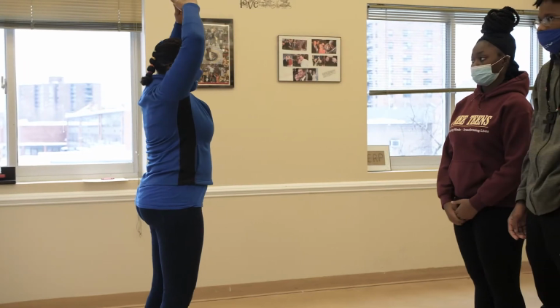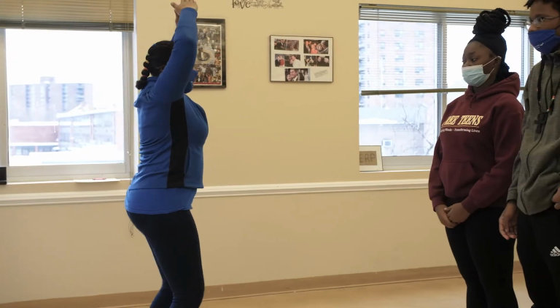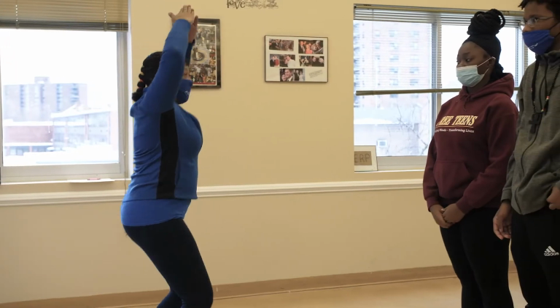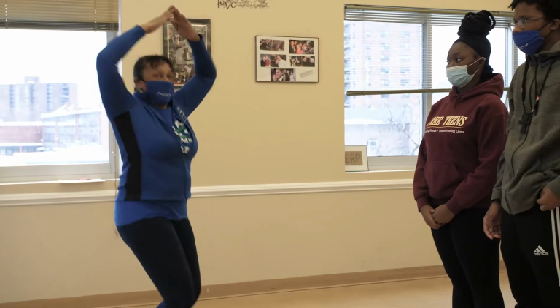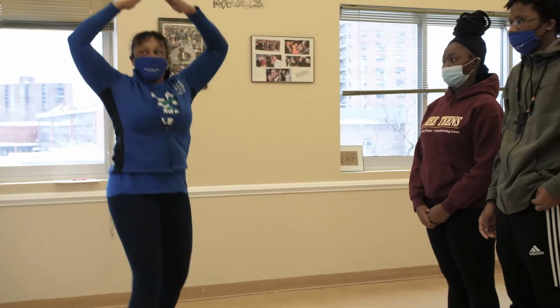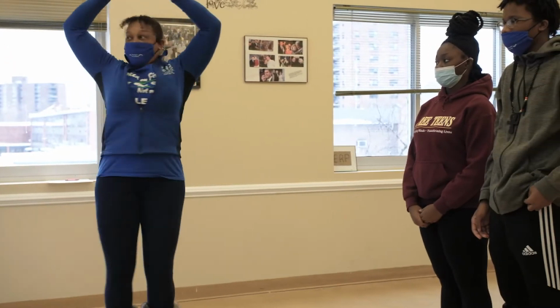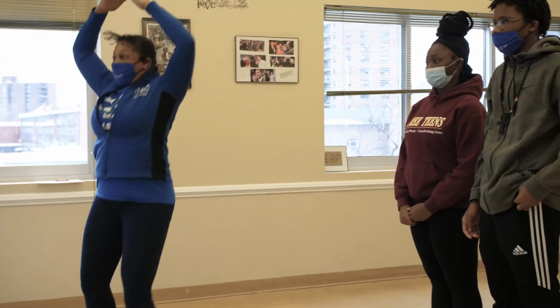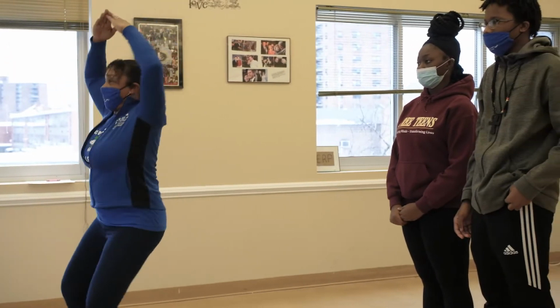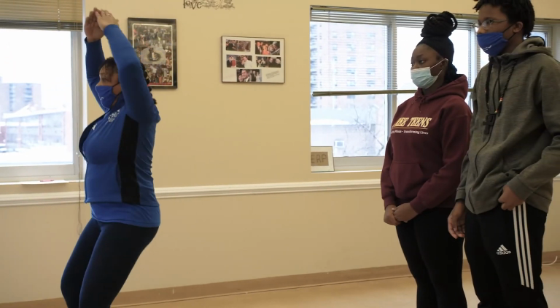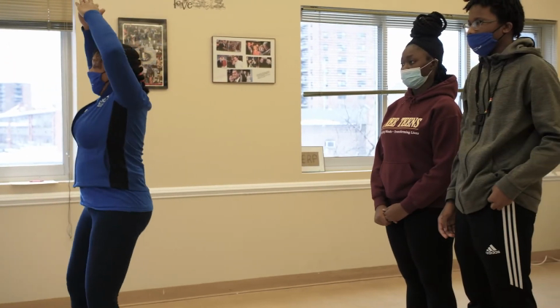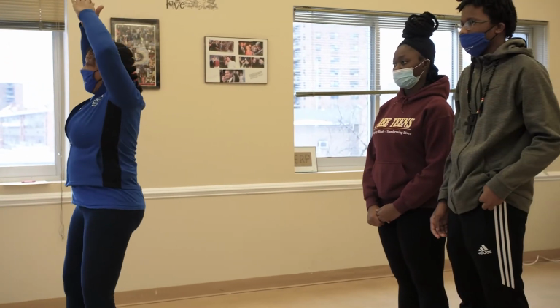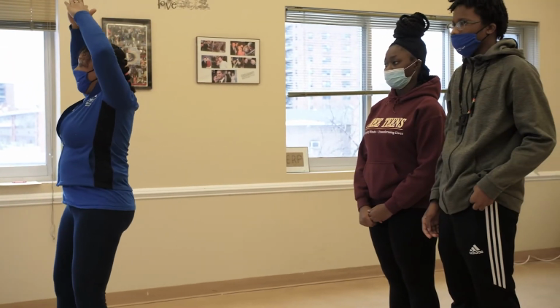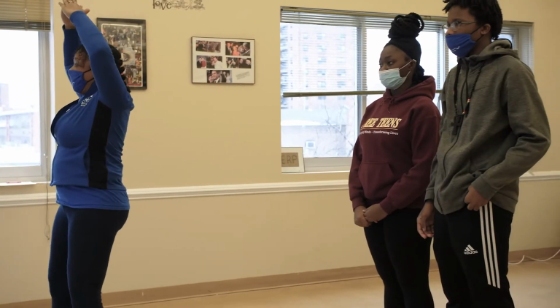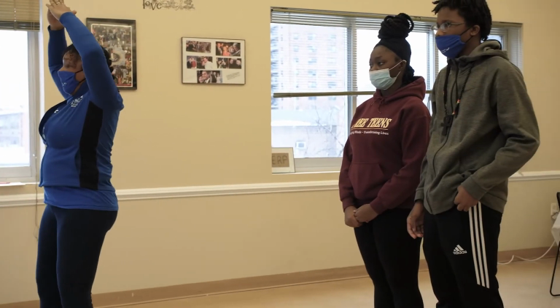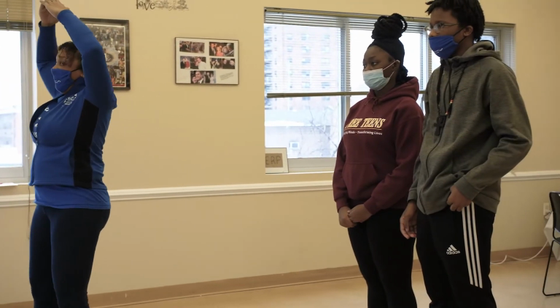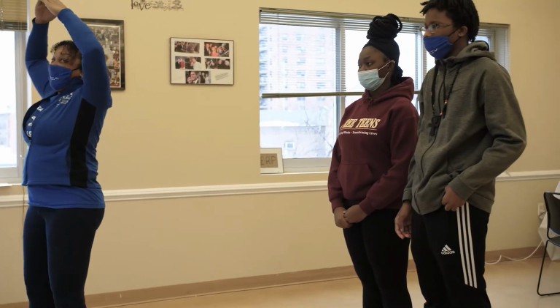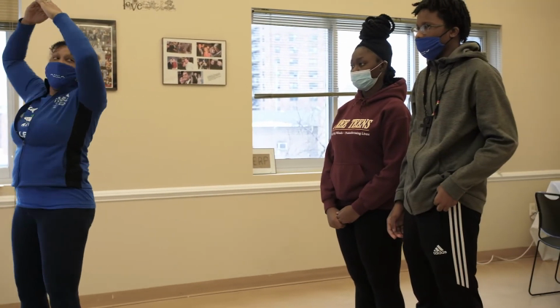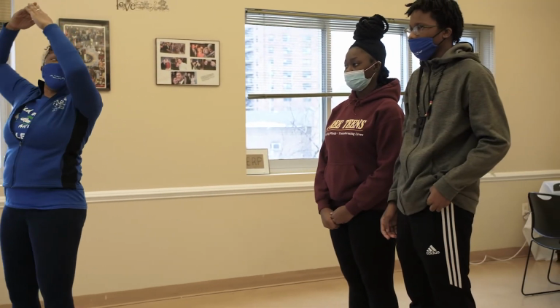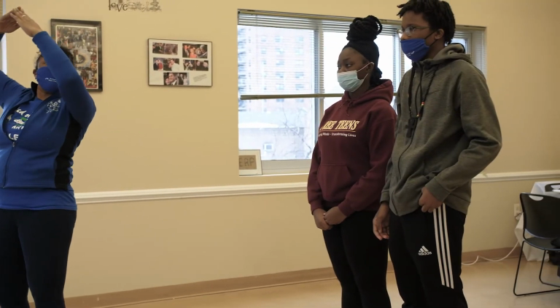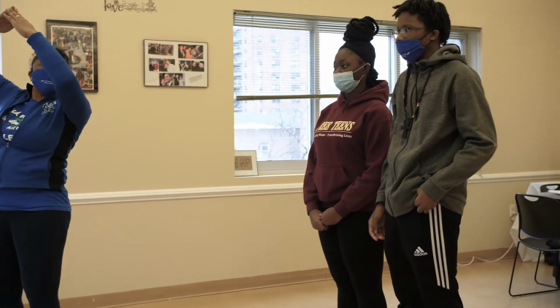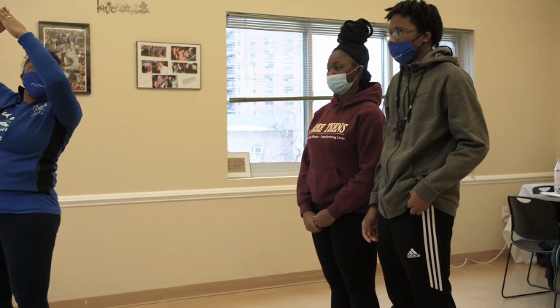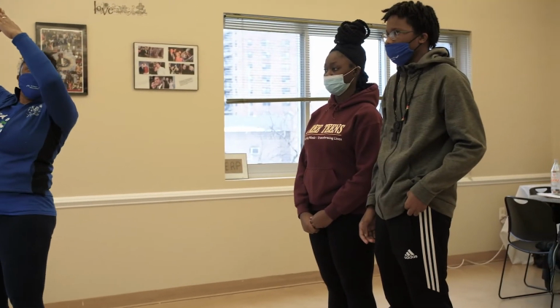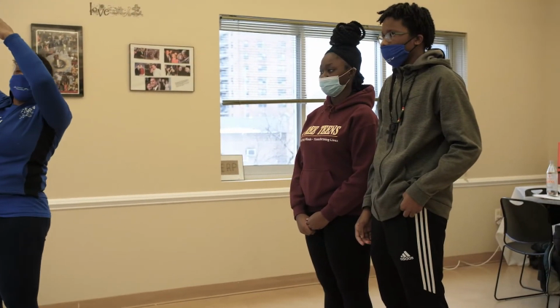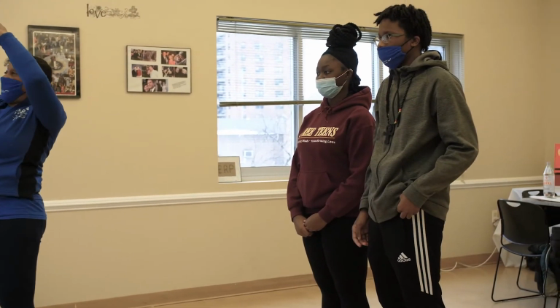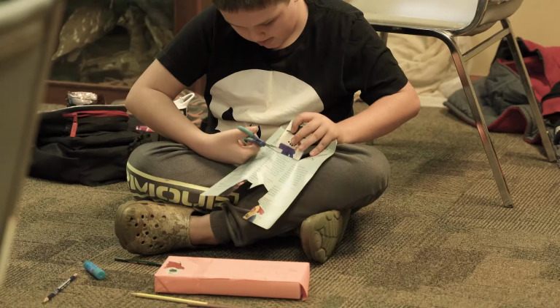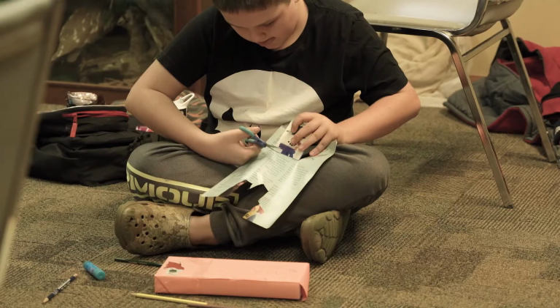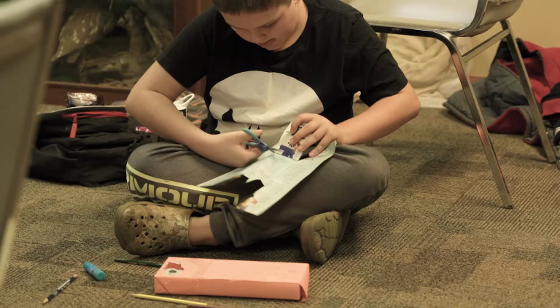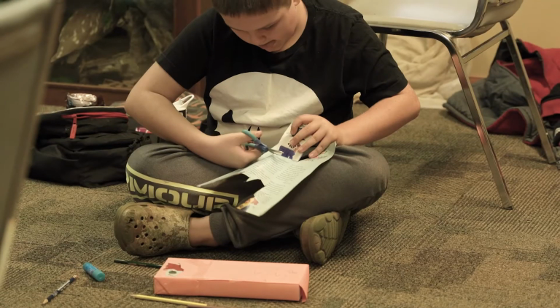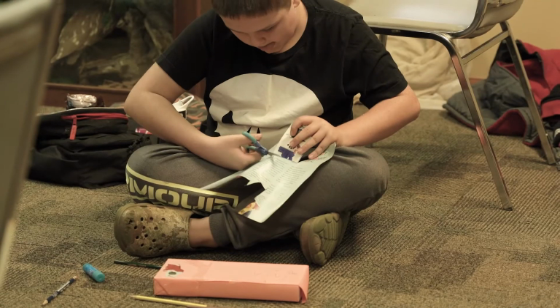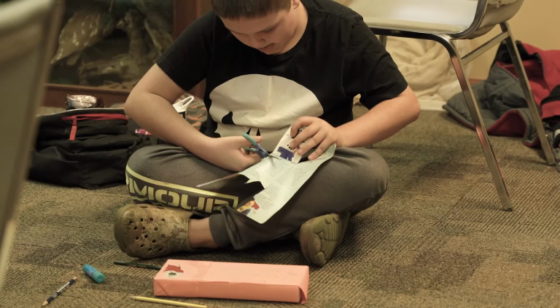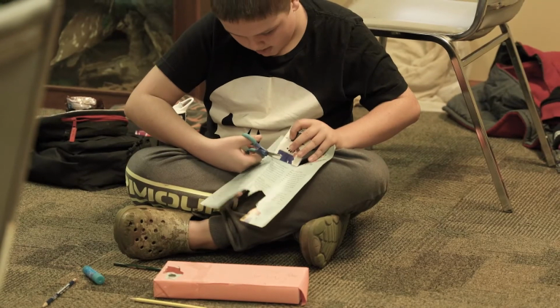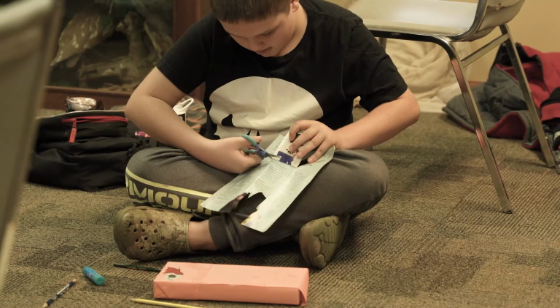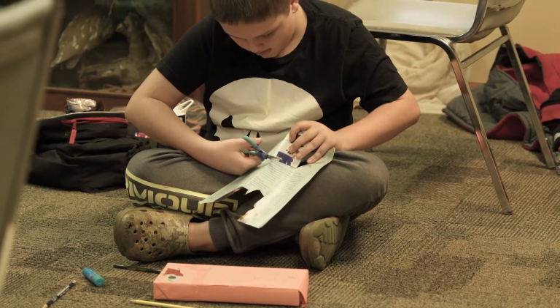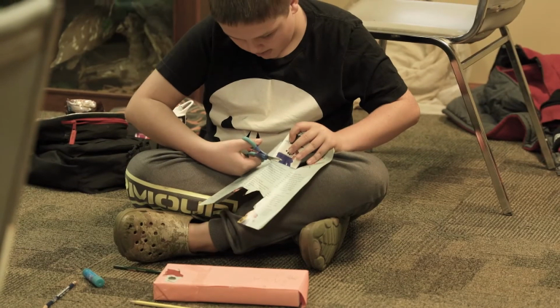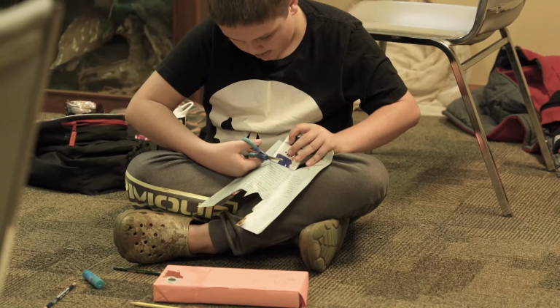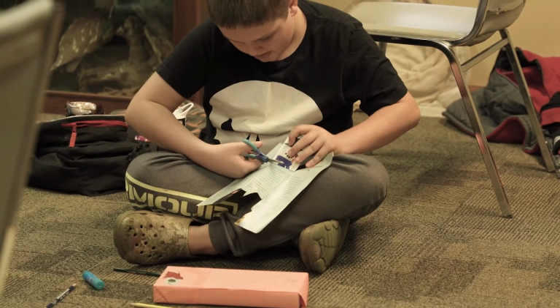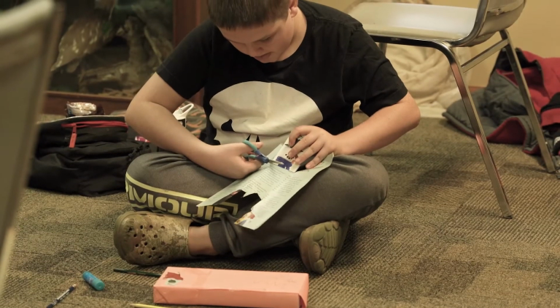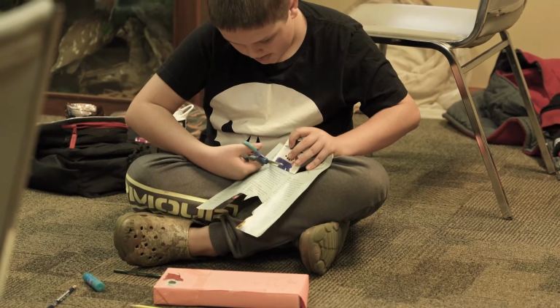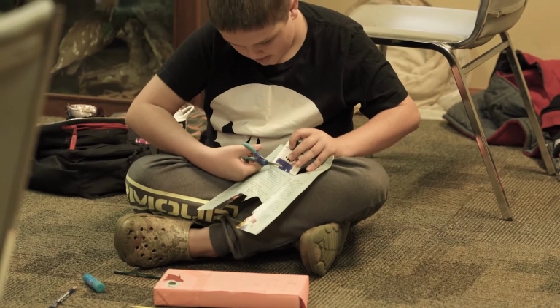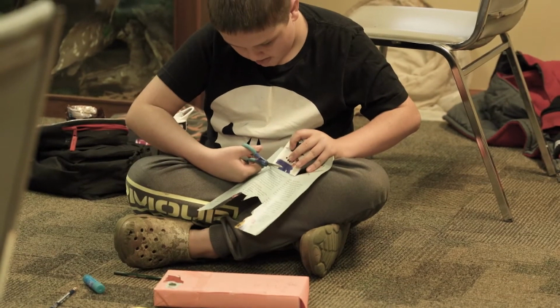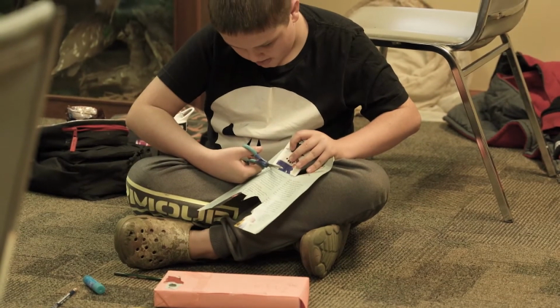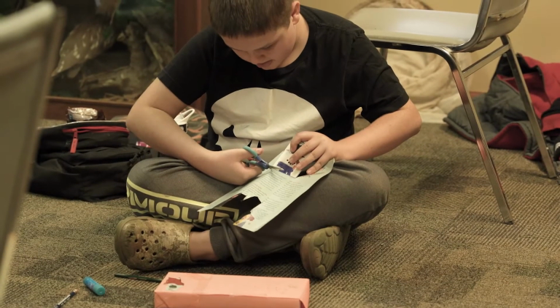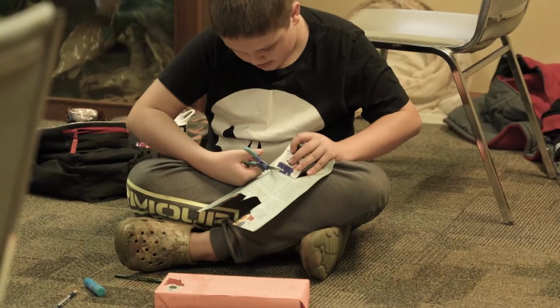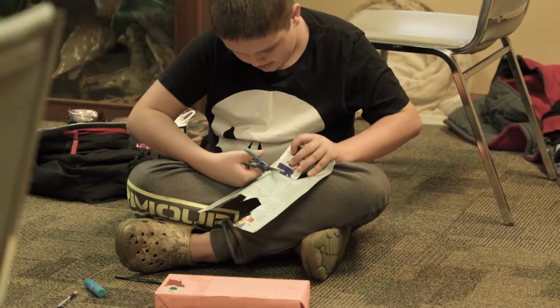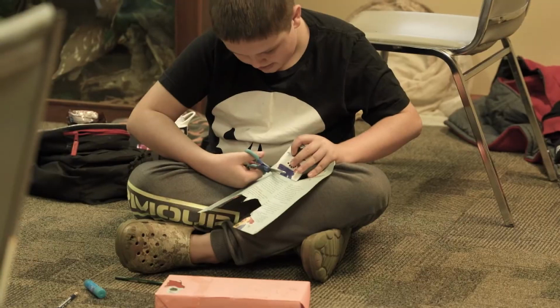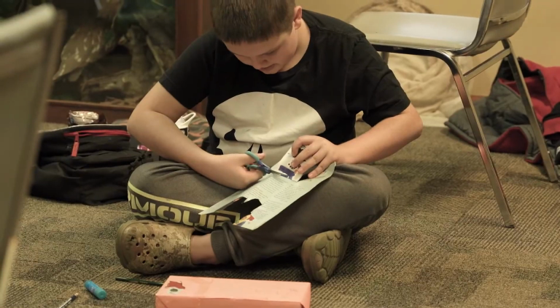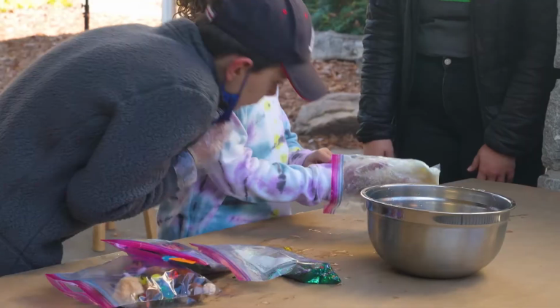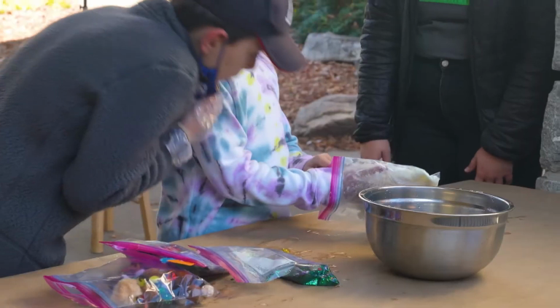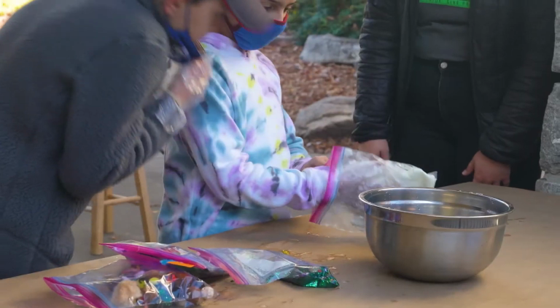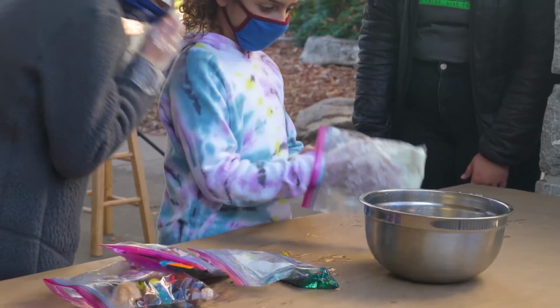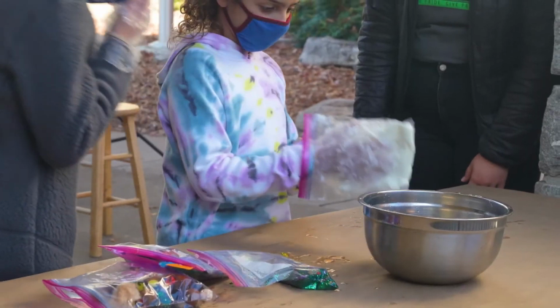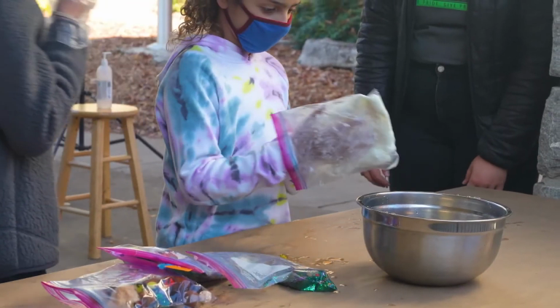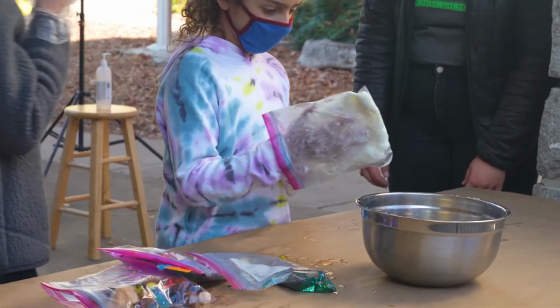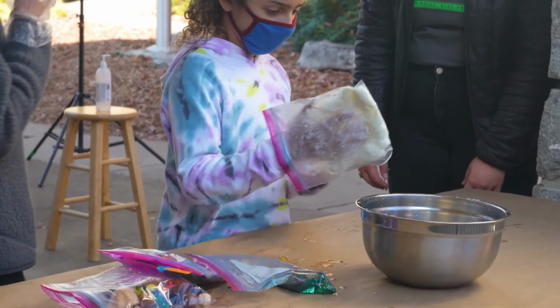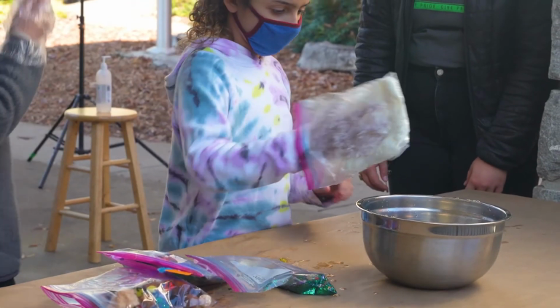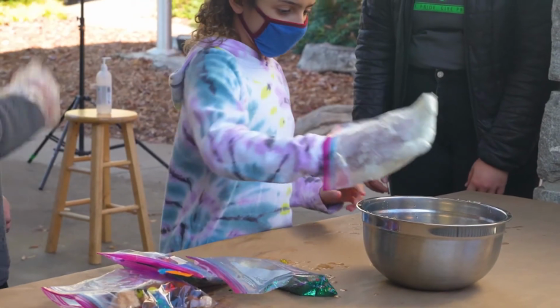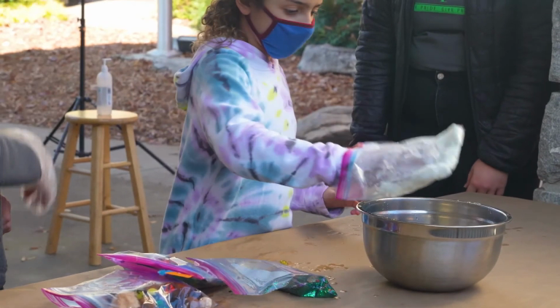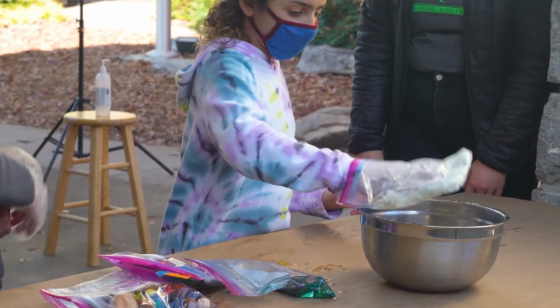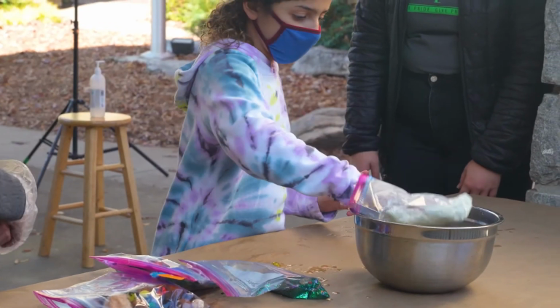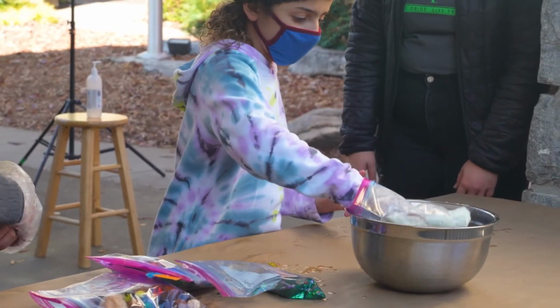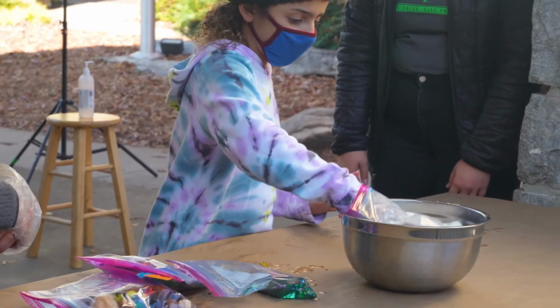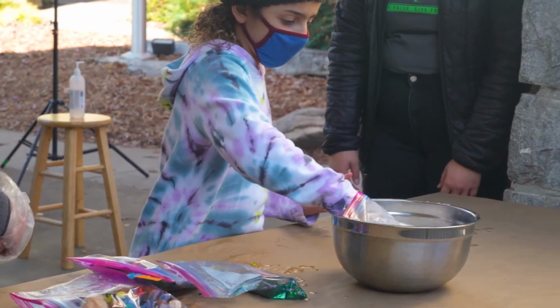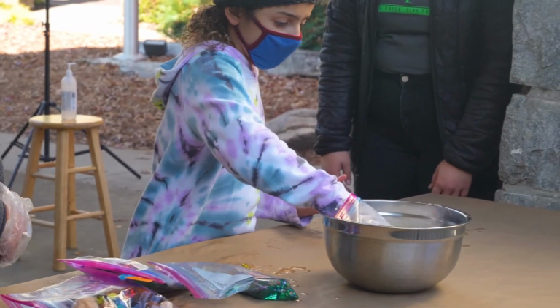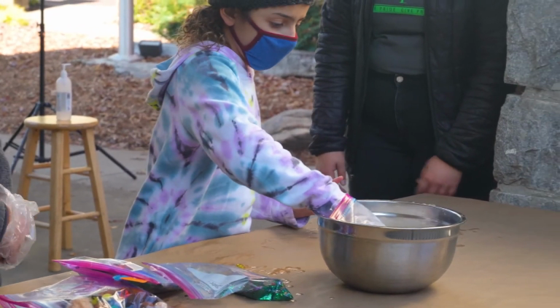Whenever you can see the kids learning actively, you know they're enjoying it and they're going to remember it.